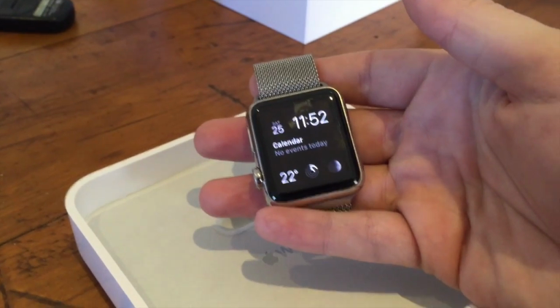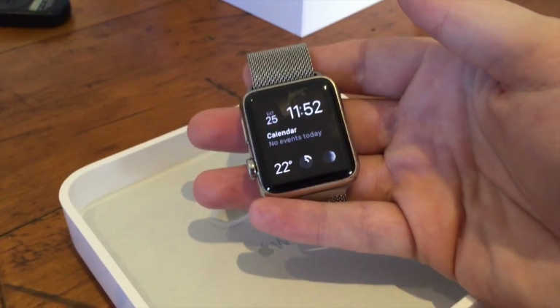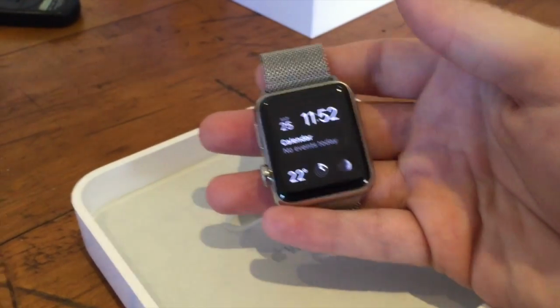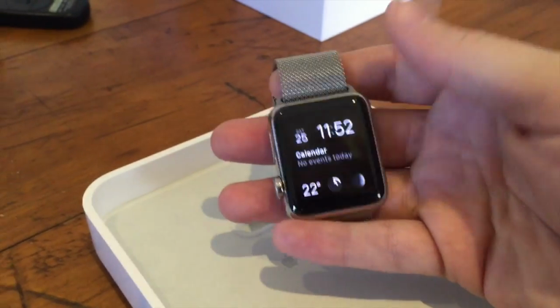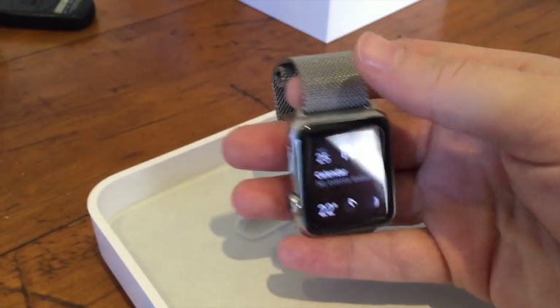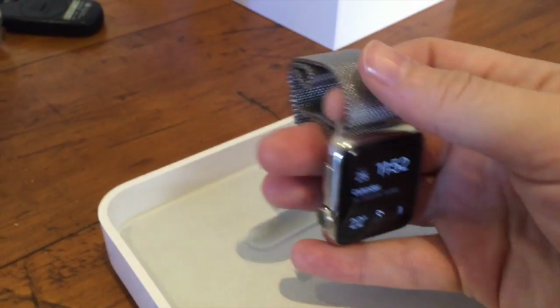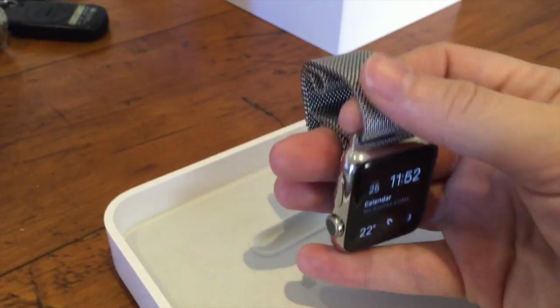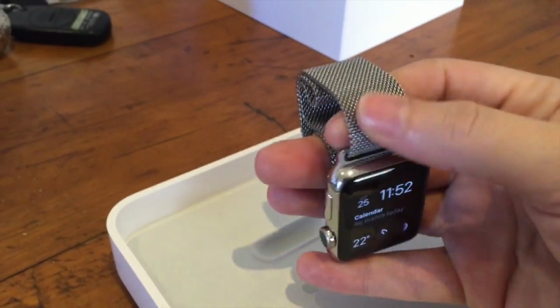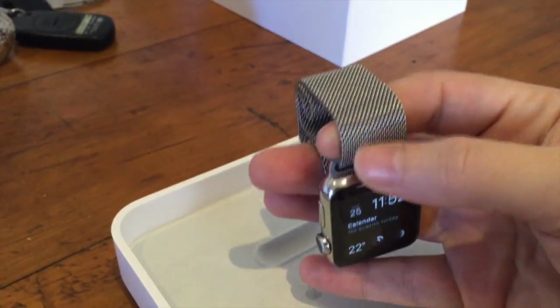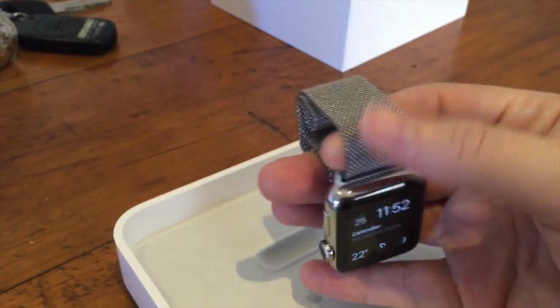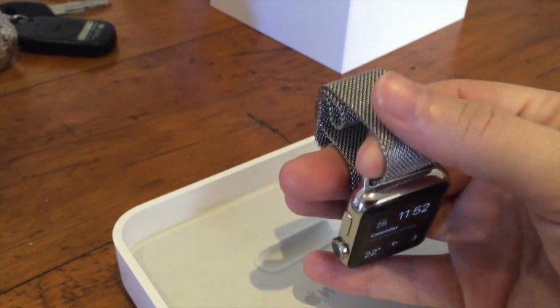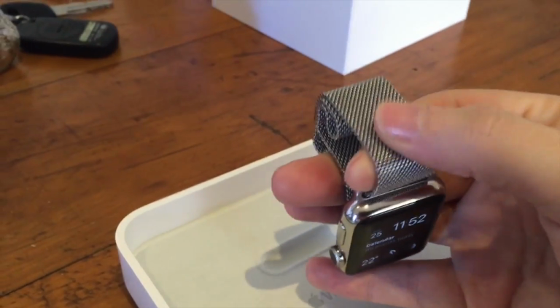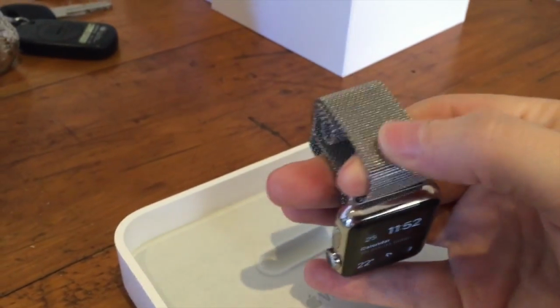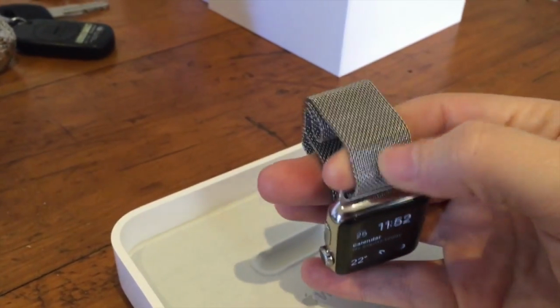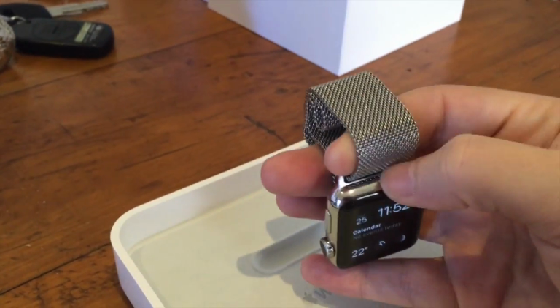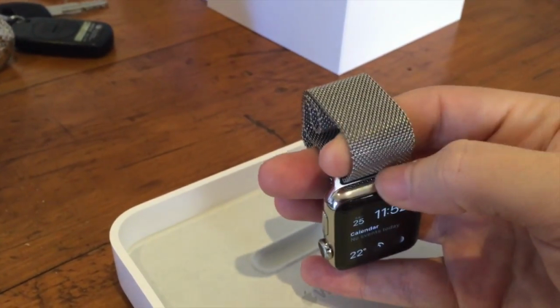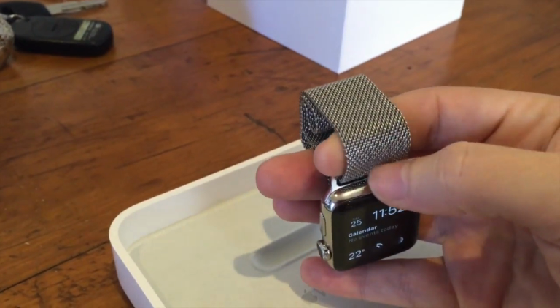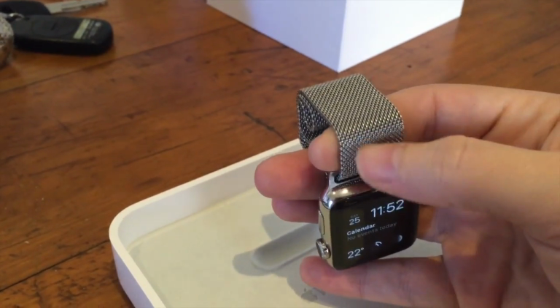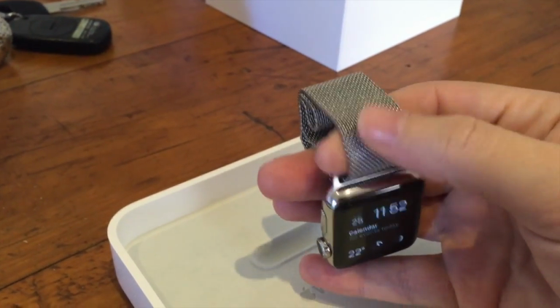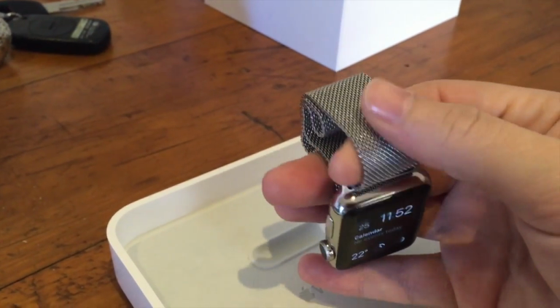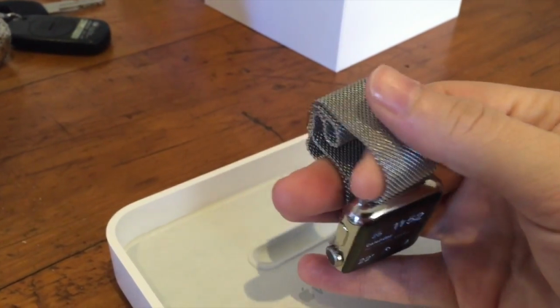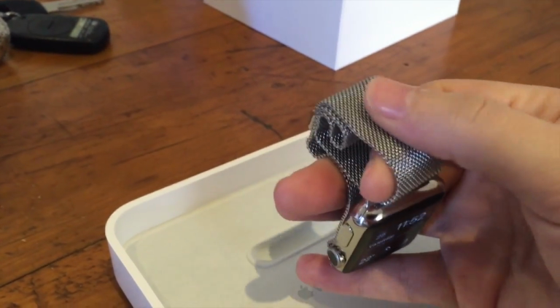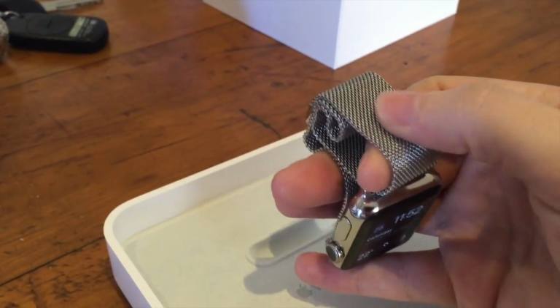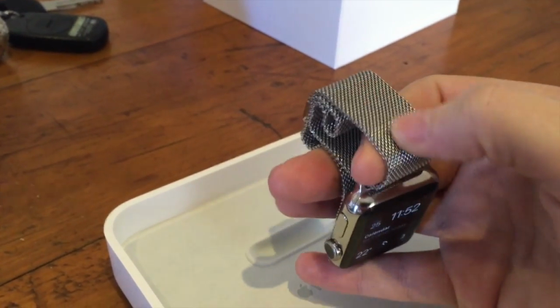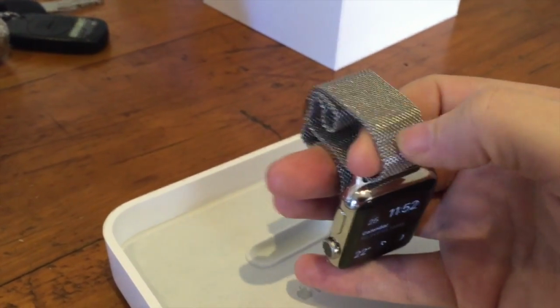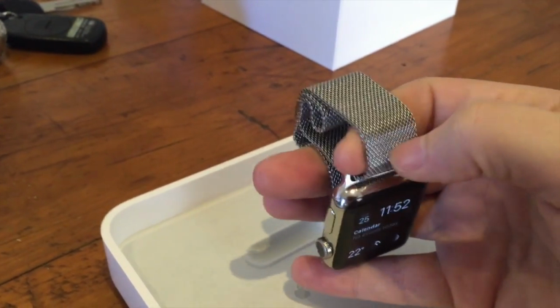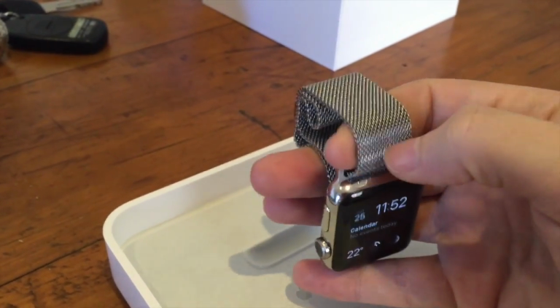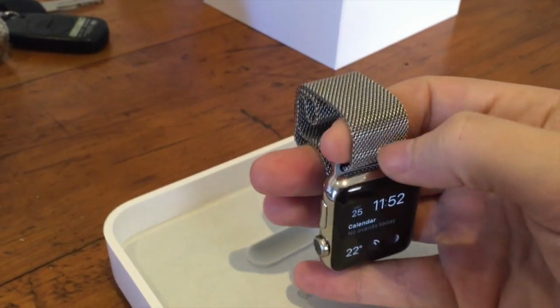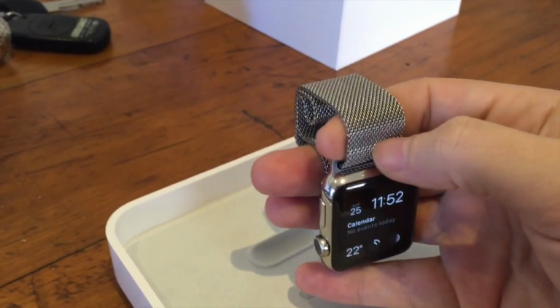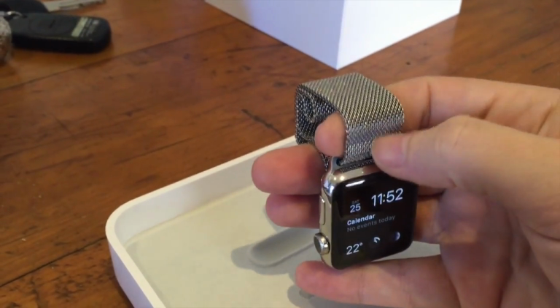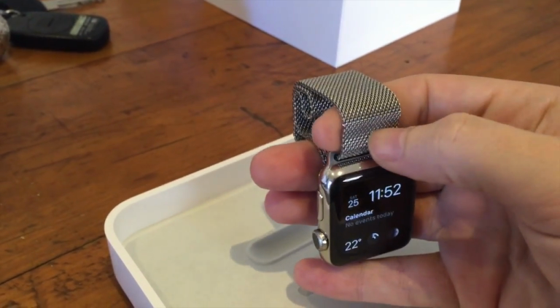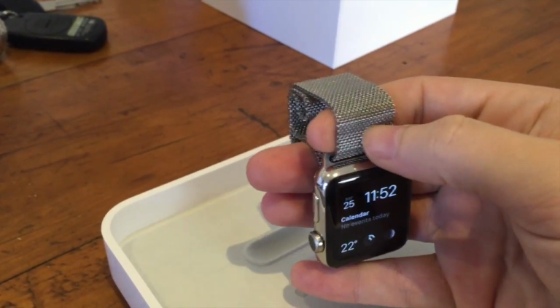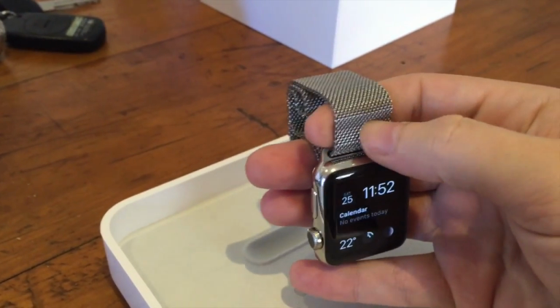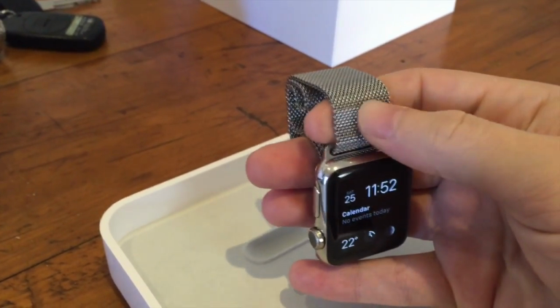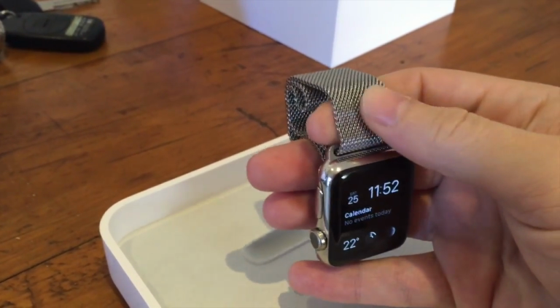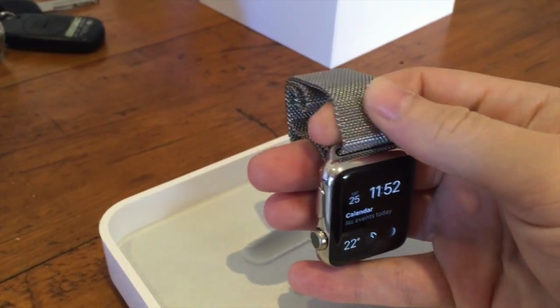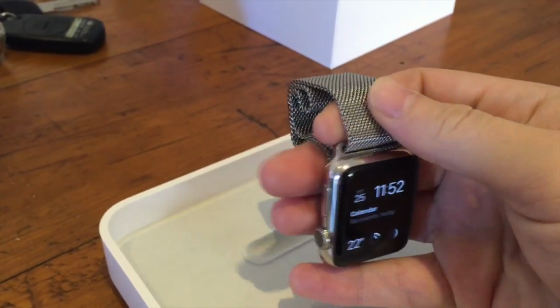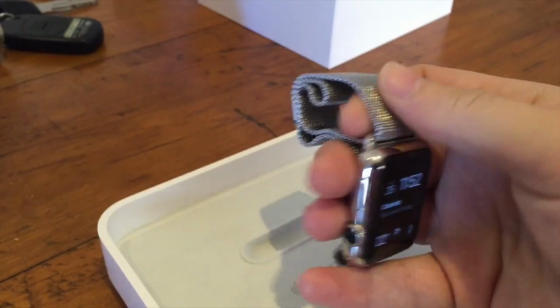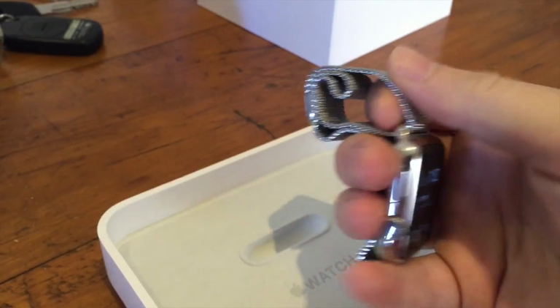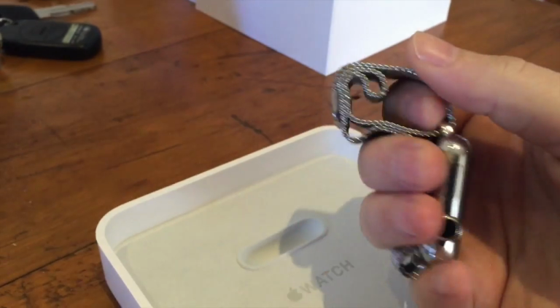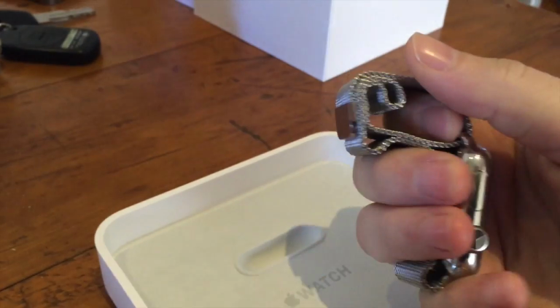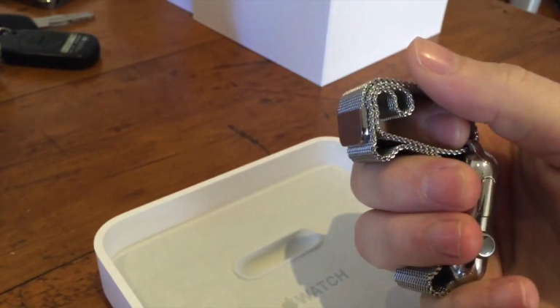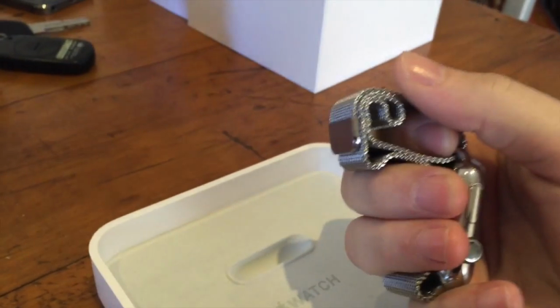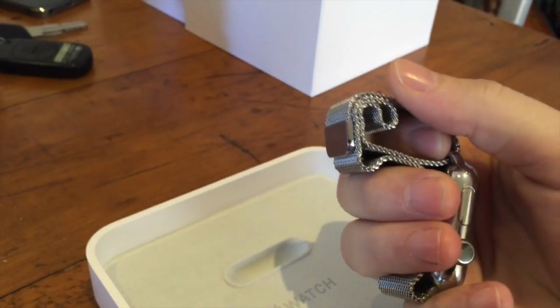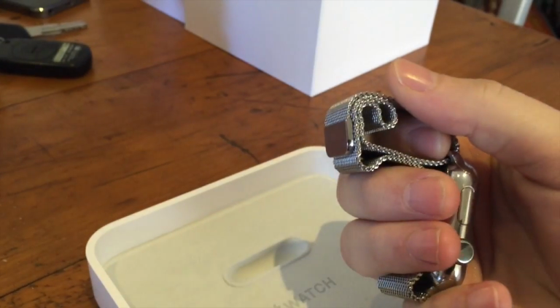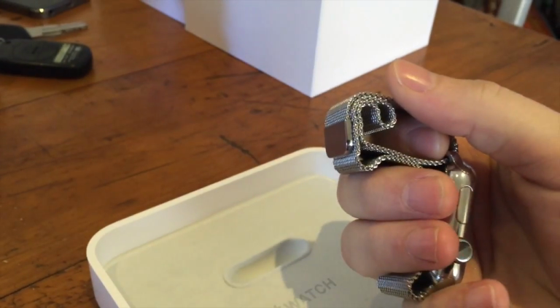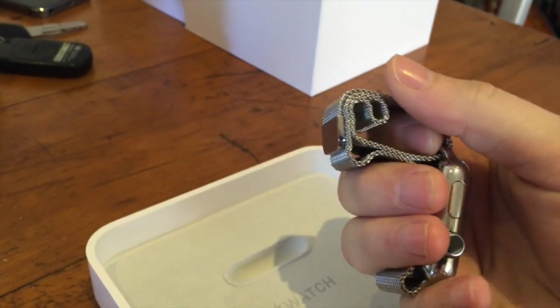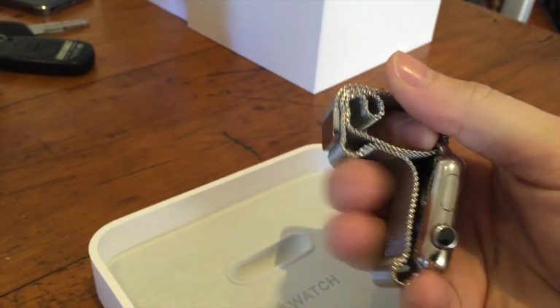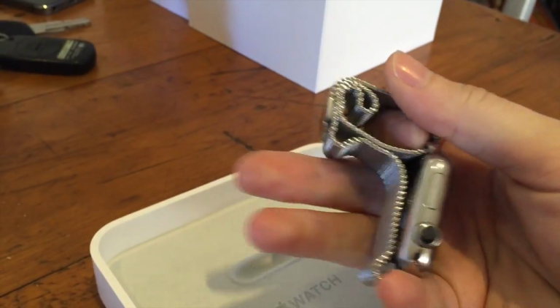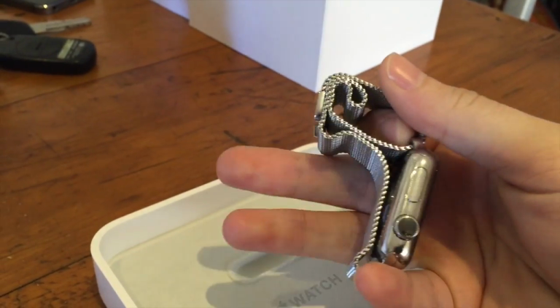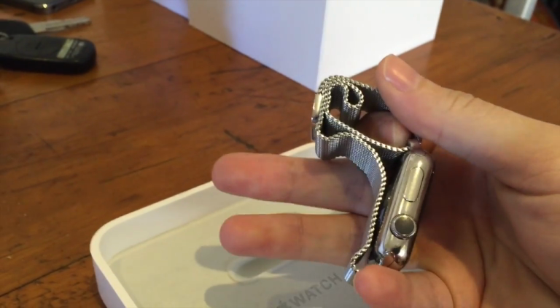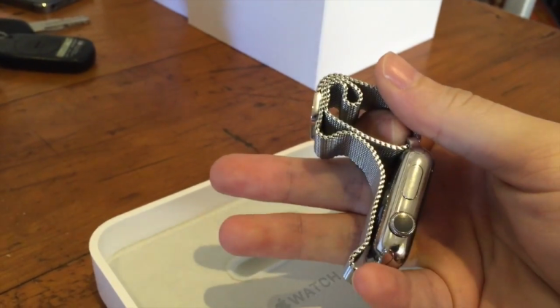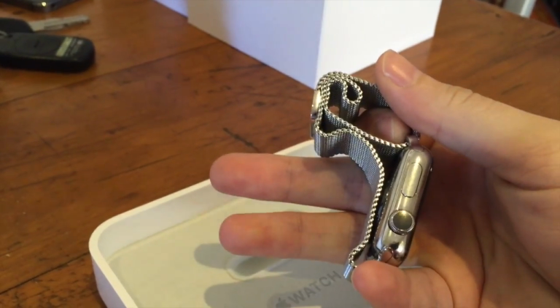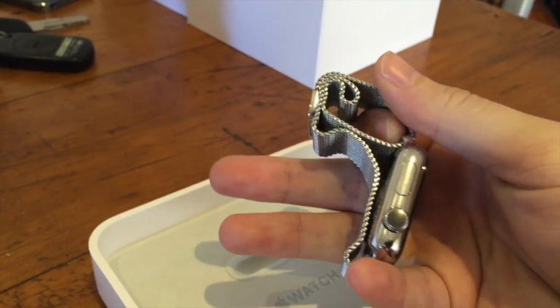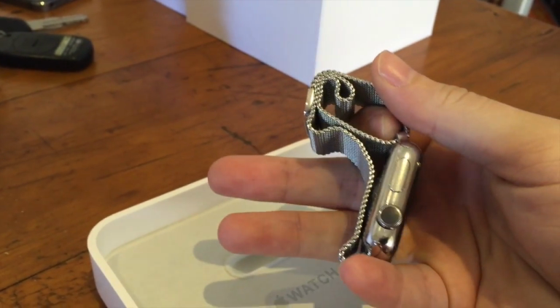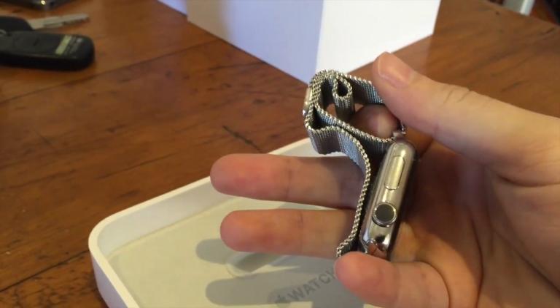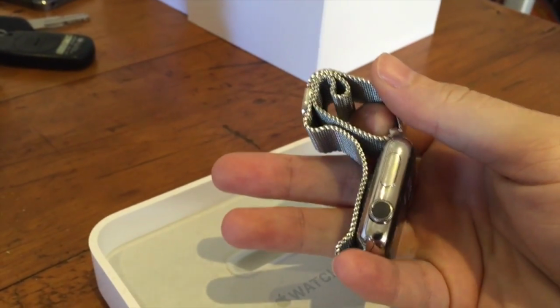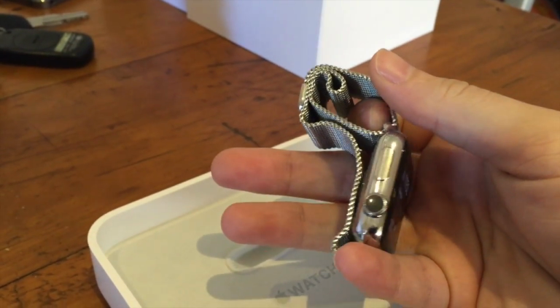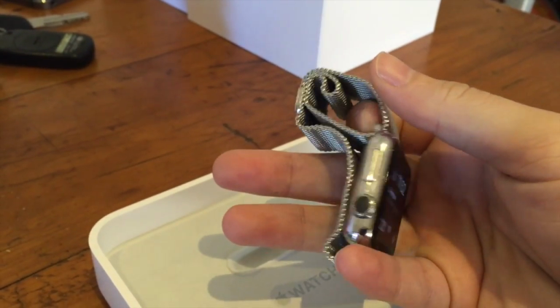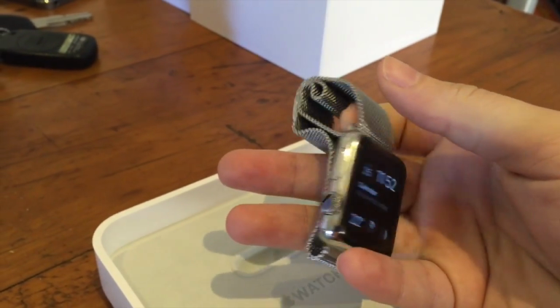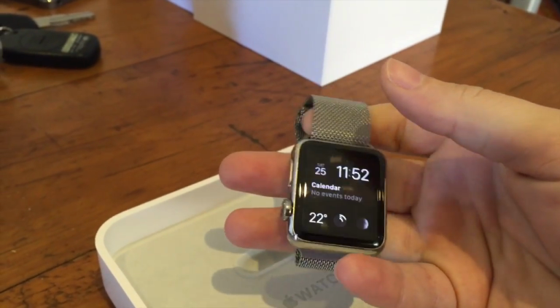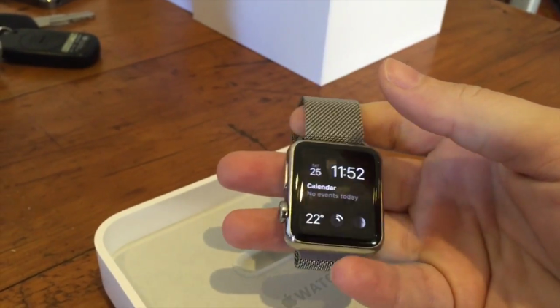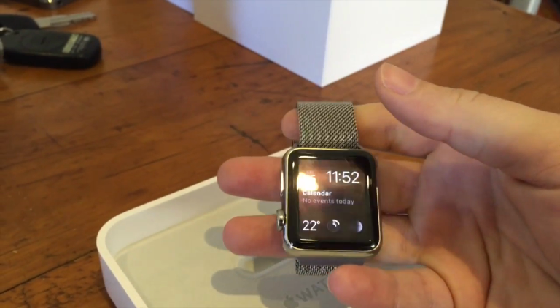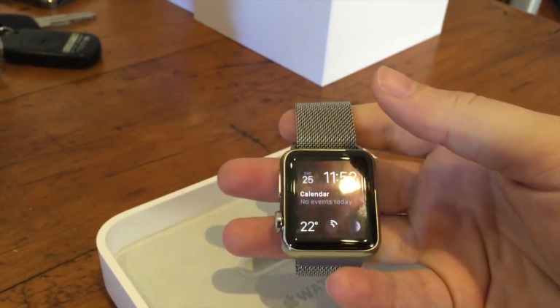The band has definitely grown on me a lot. I really quite like it now, so I'm pretty happy with it. It's looking good, I think.